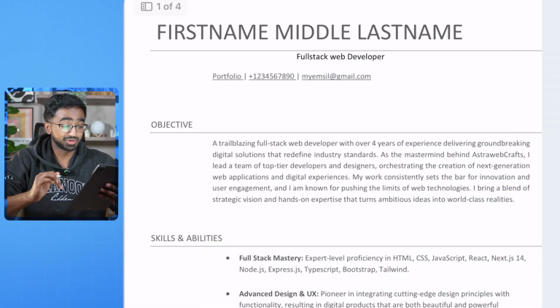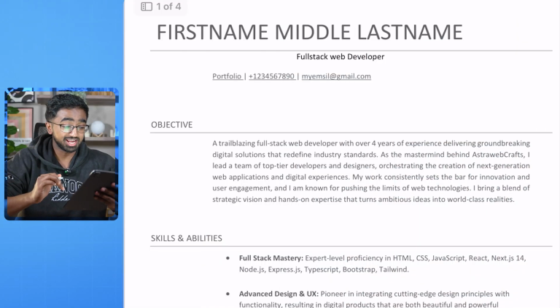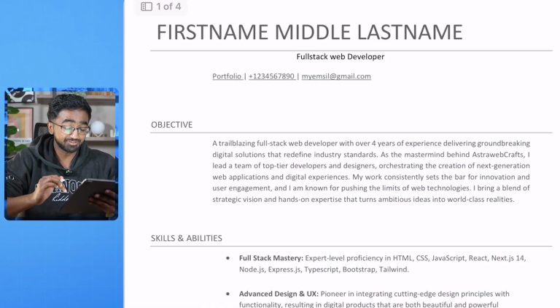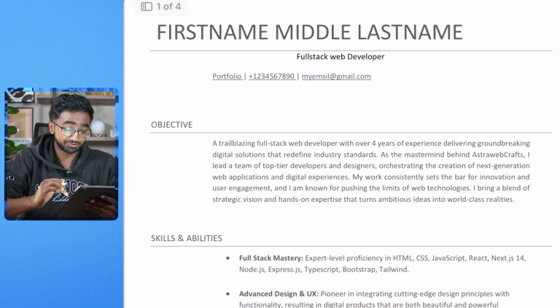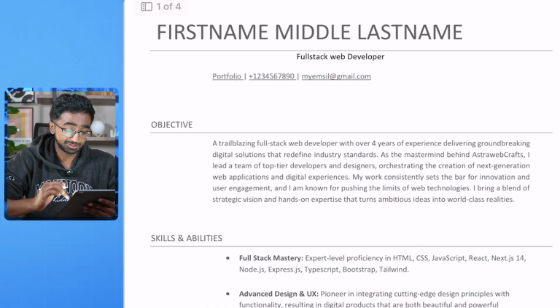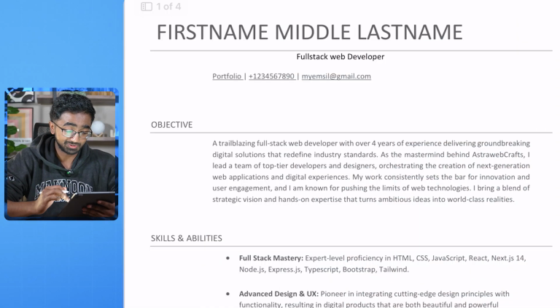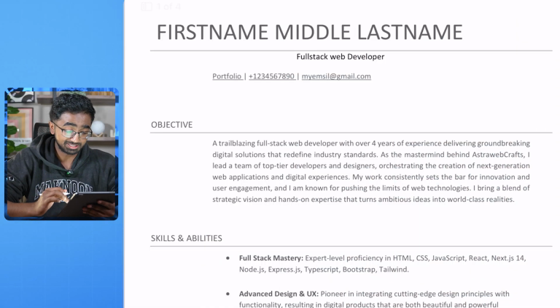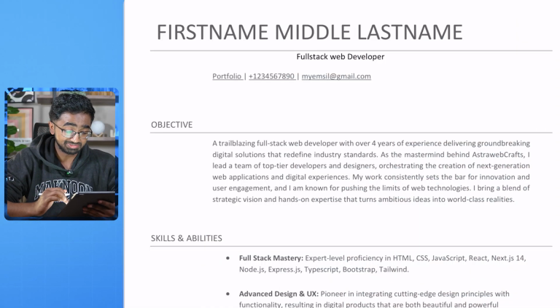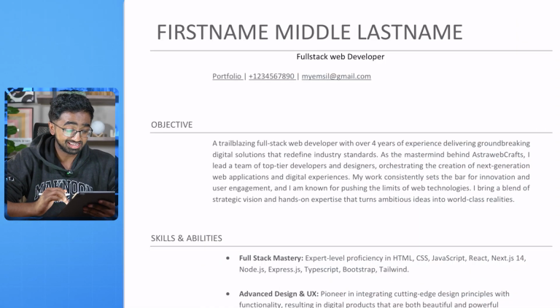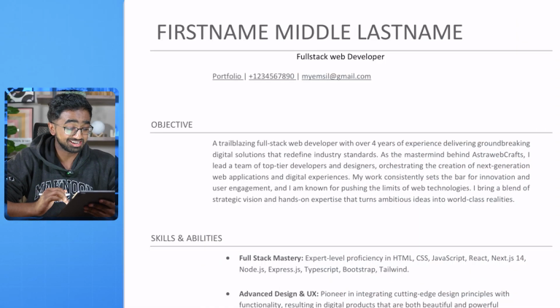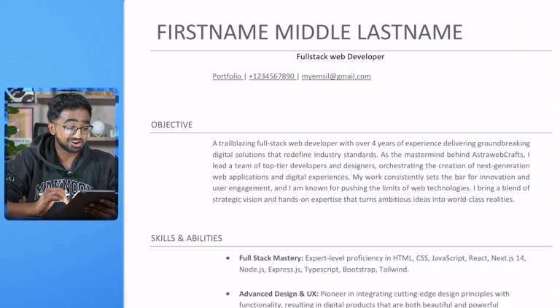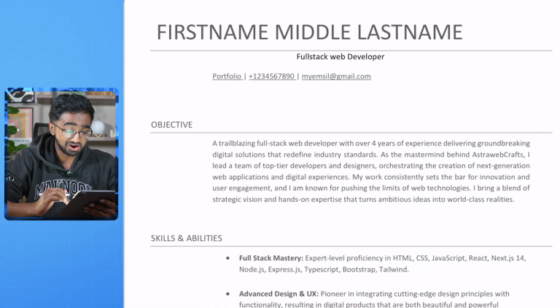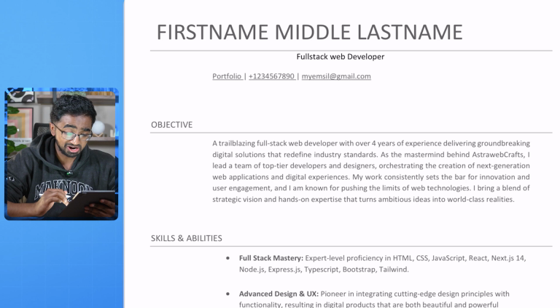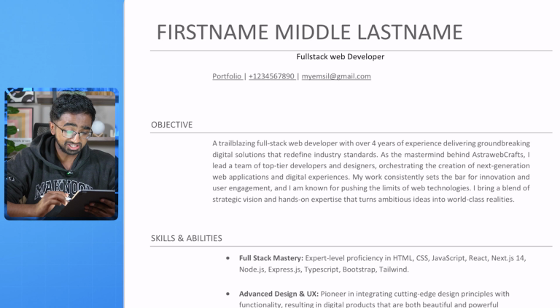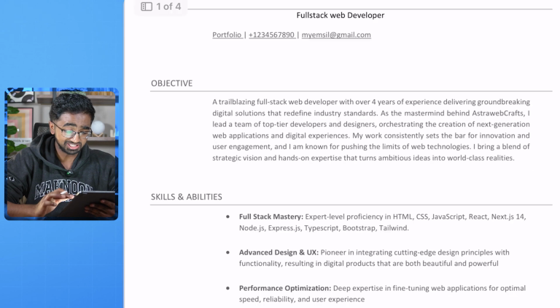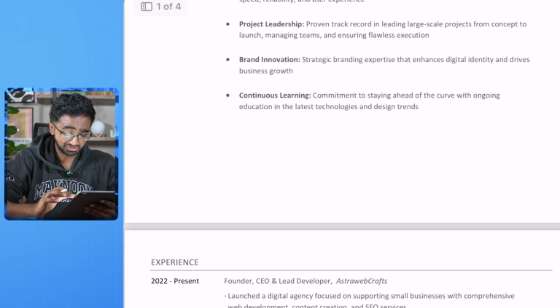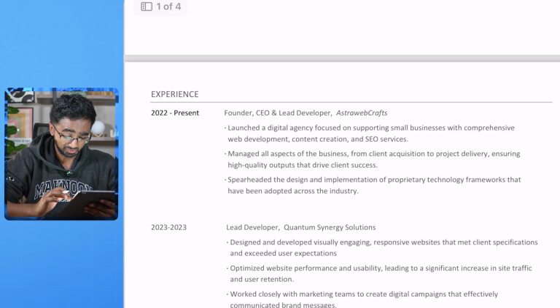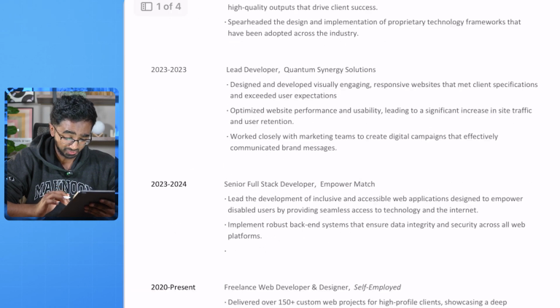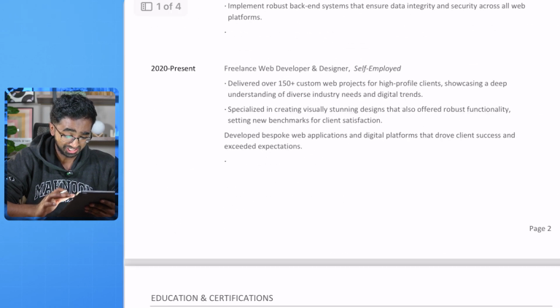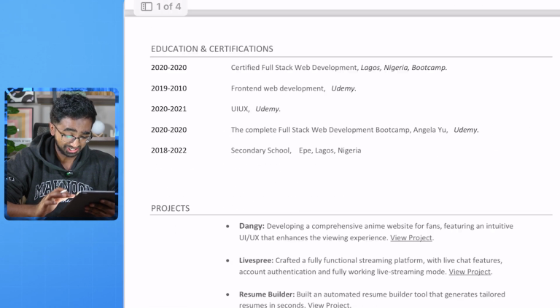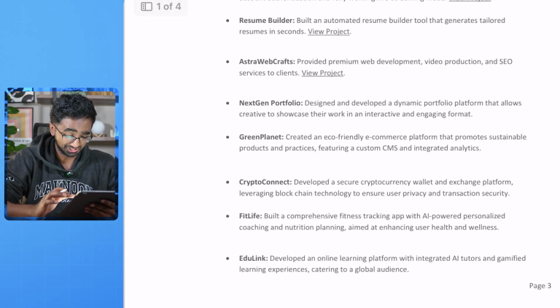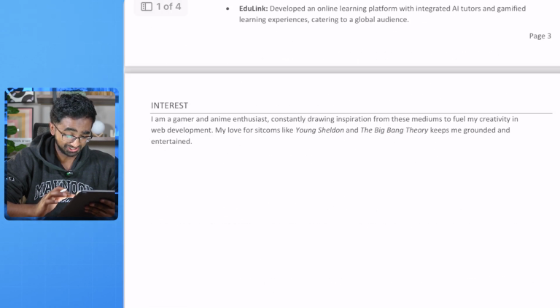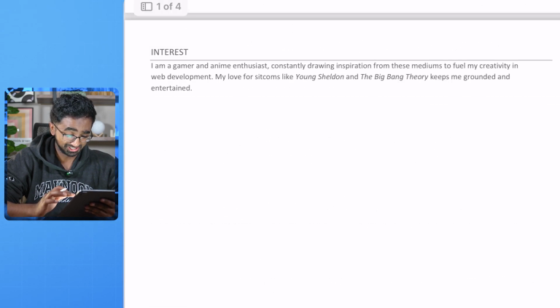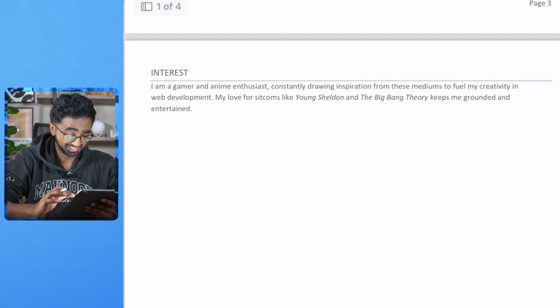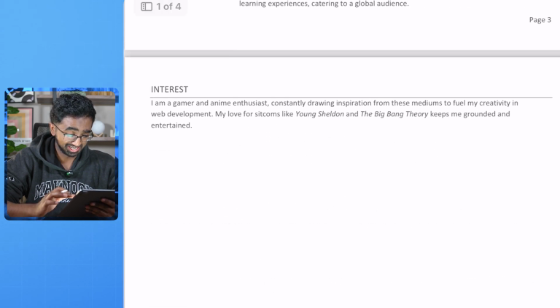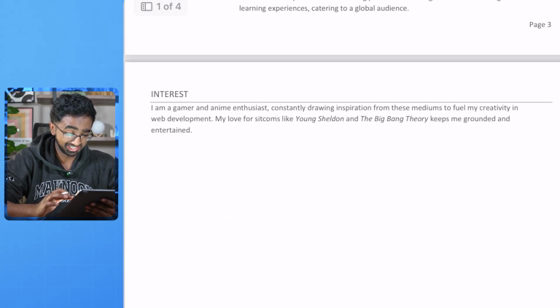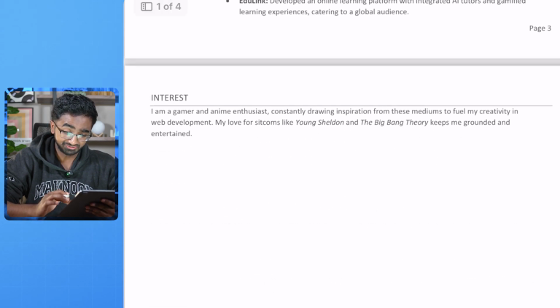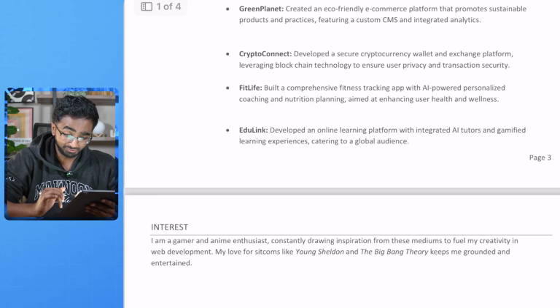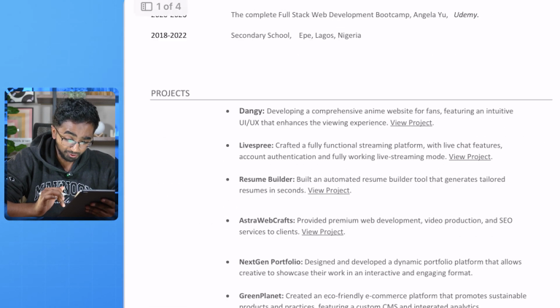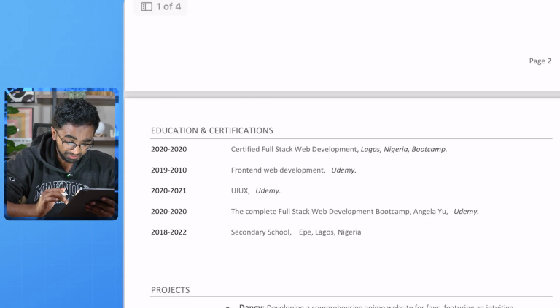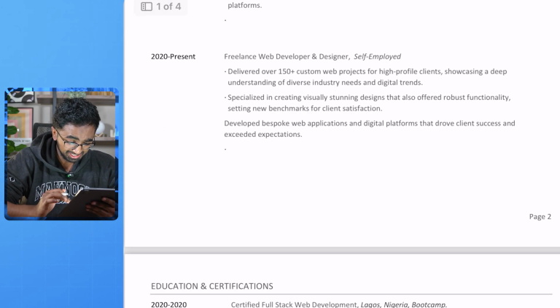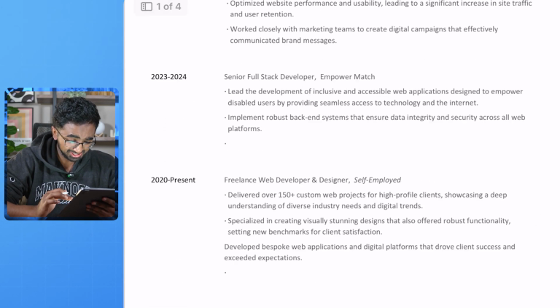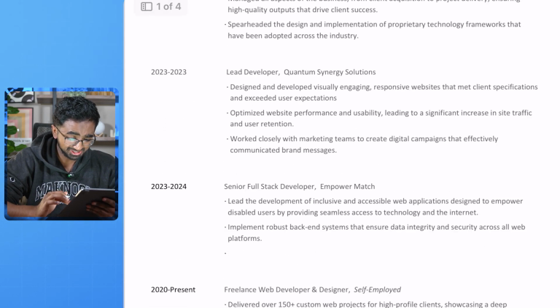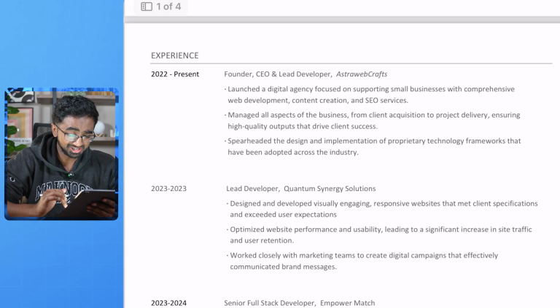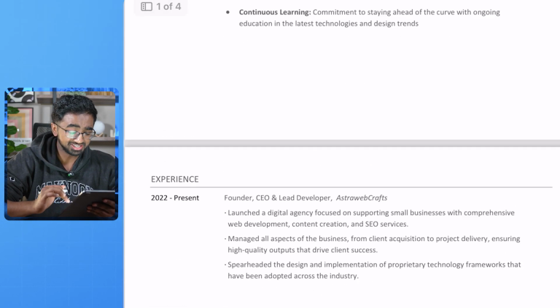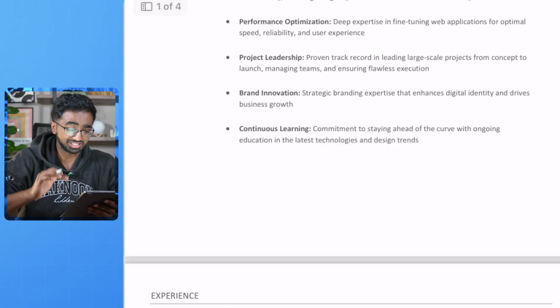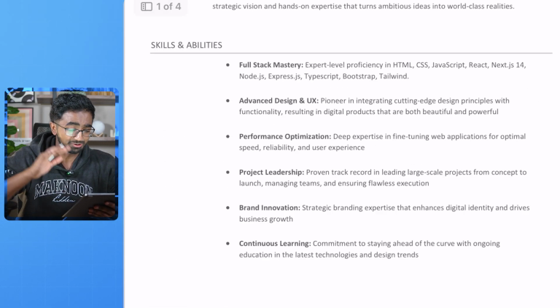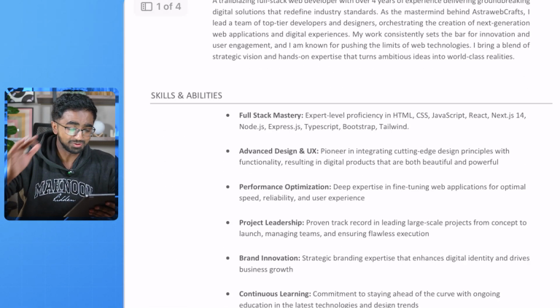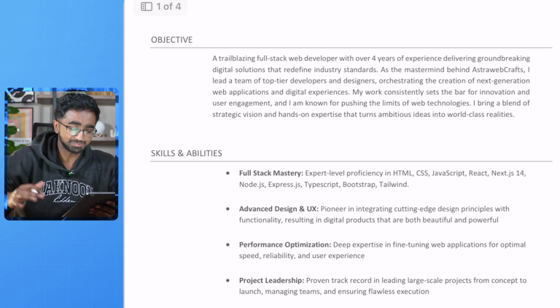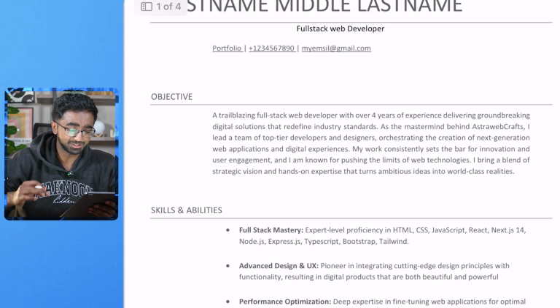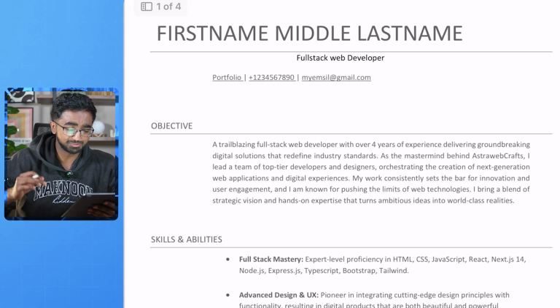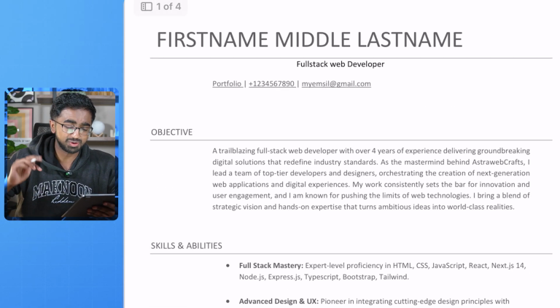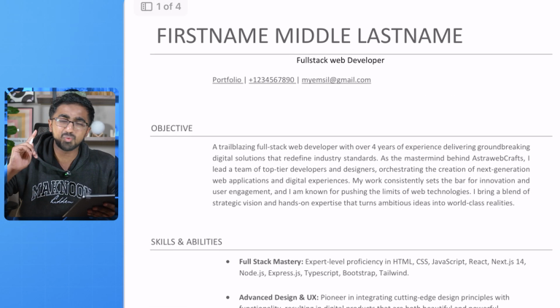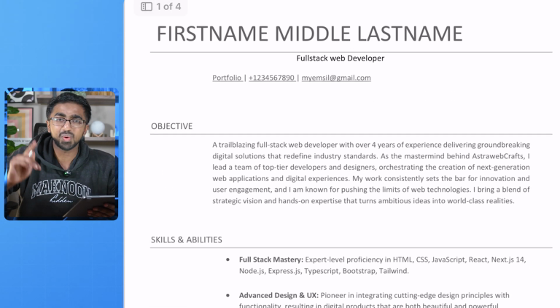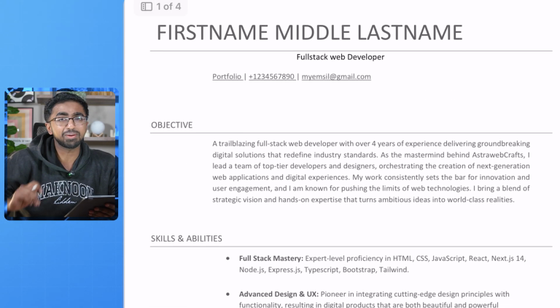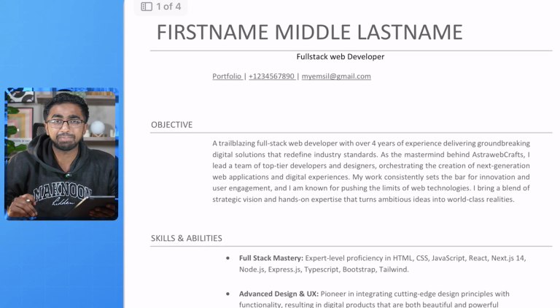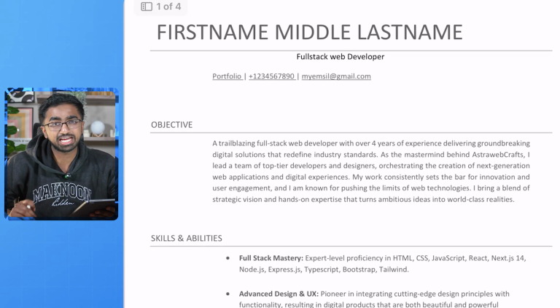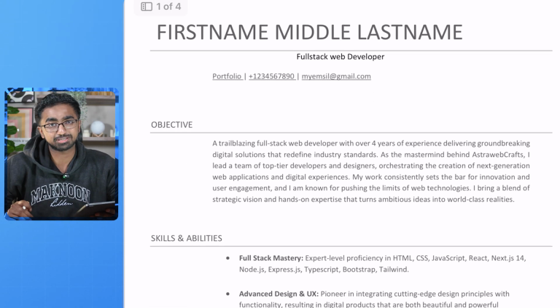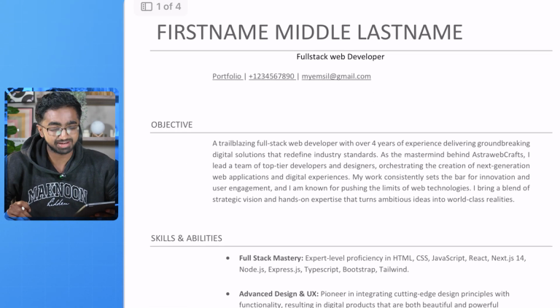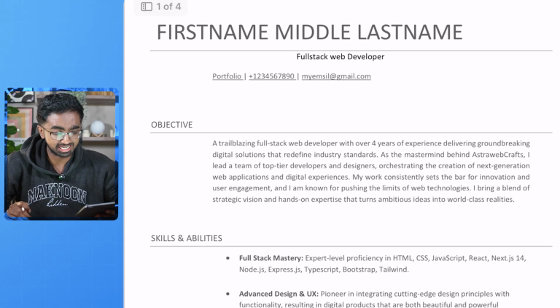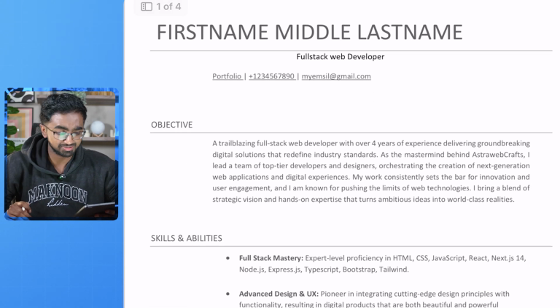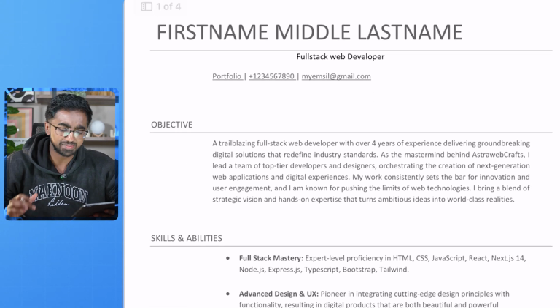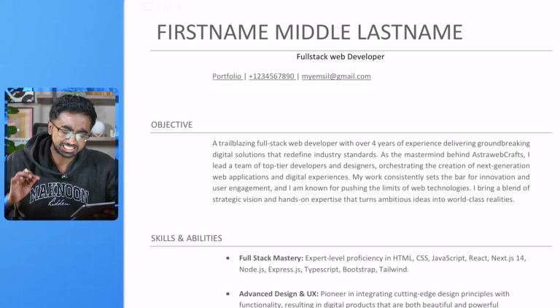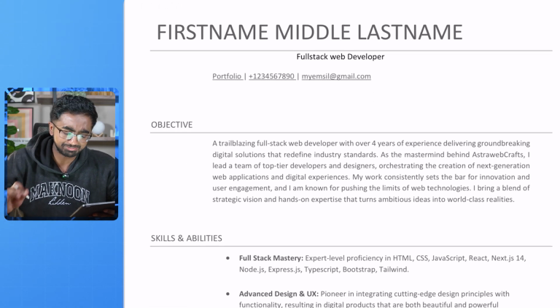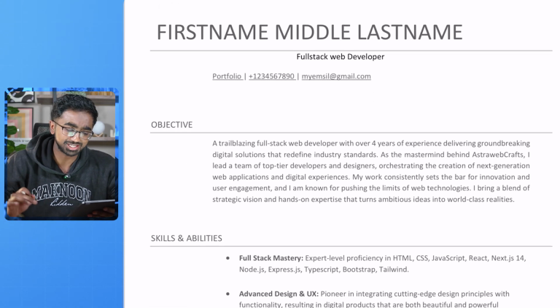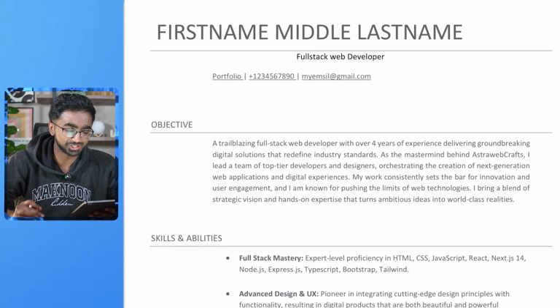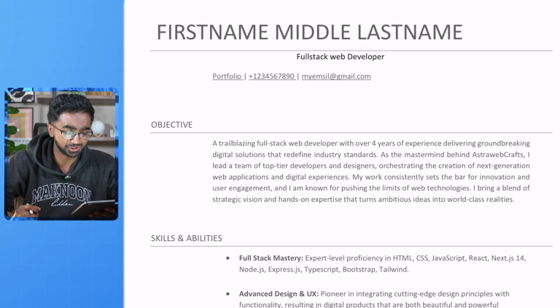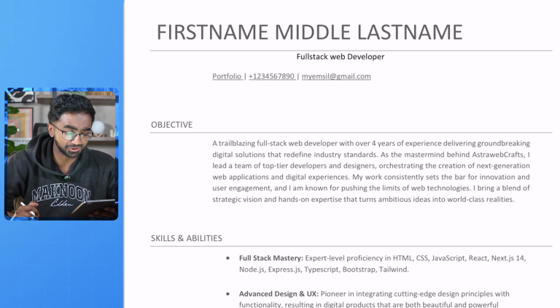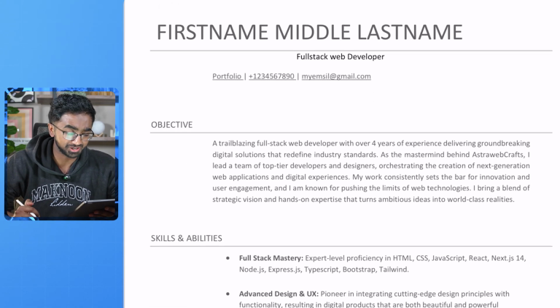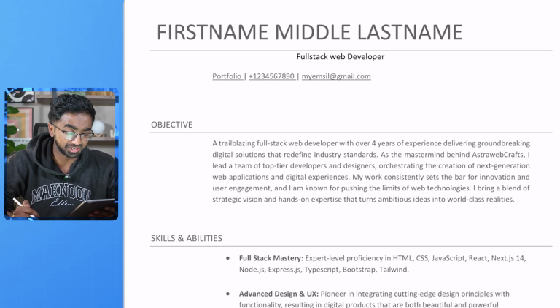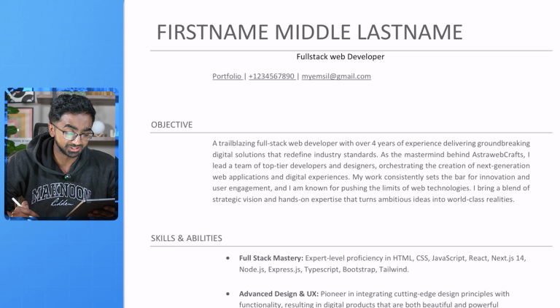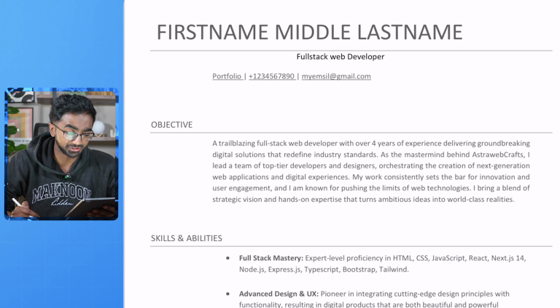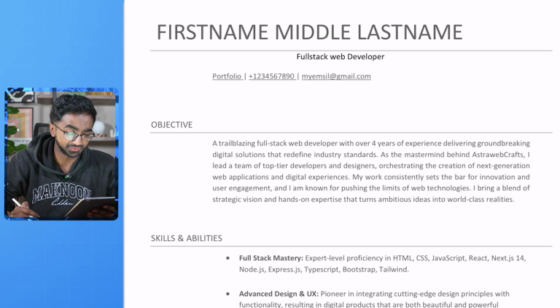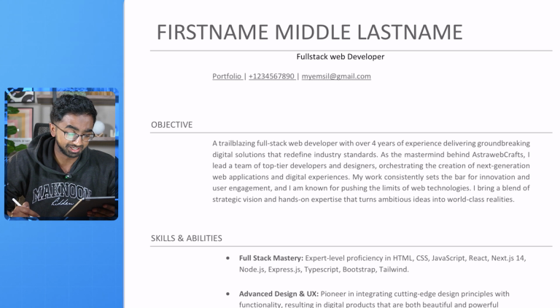So we got the first resume, and honestly it's really hard to look at. It's four pages long. Your resume should be one page maximum, especially early on in your career.